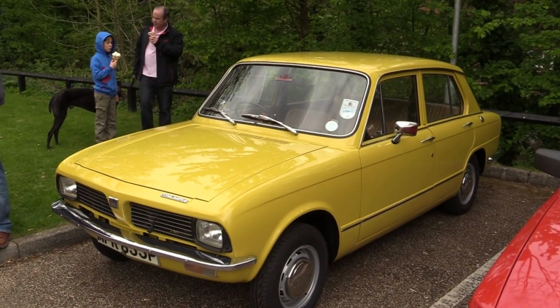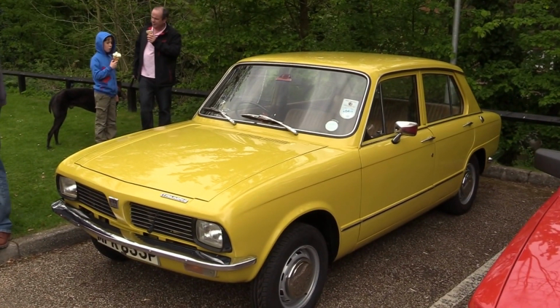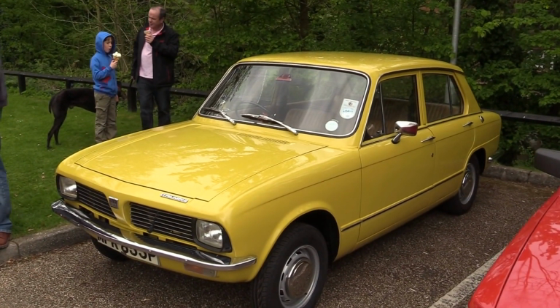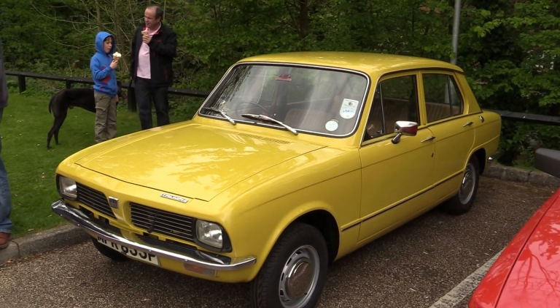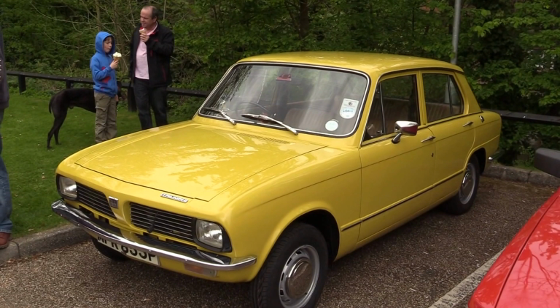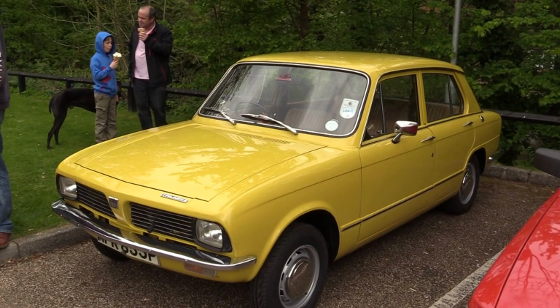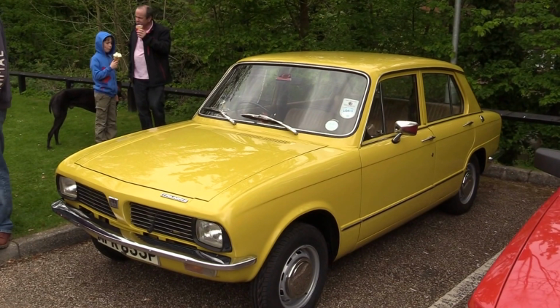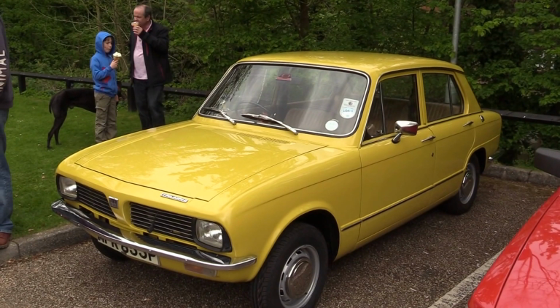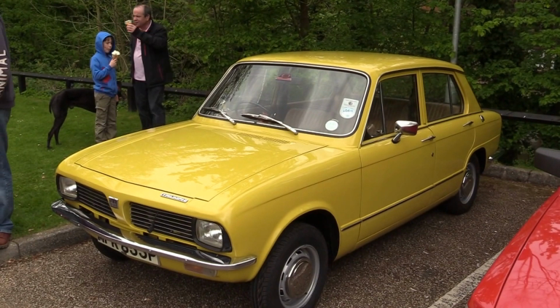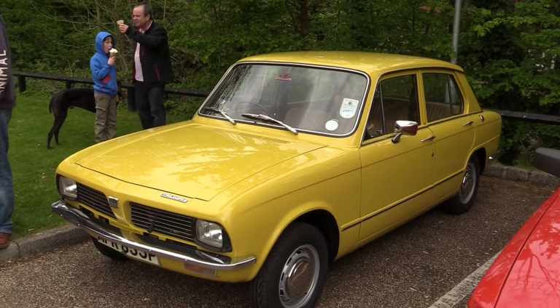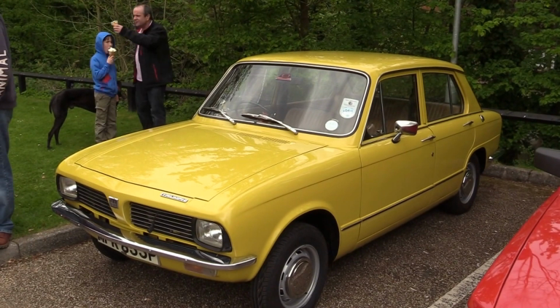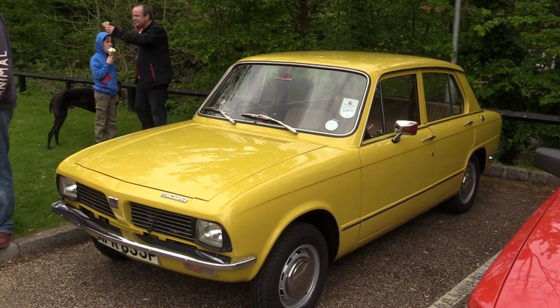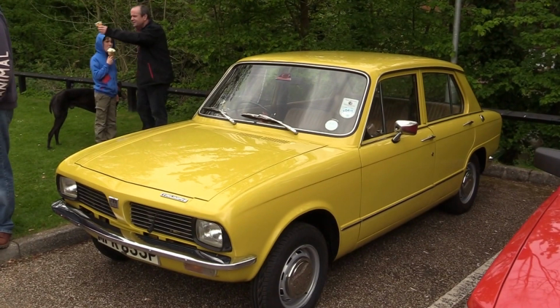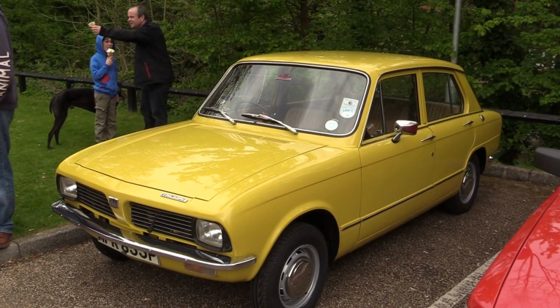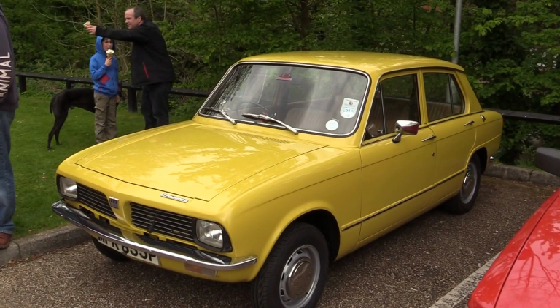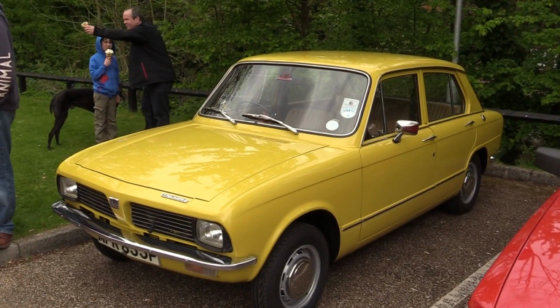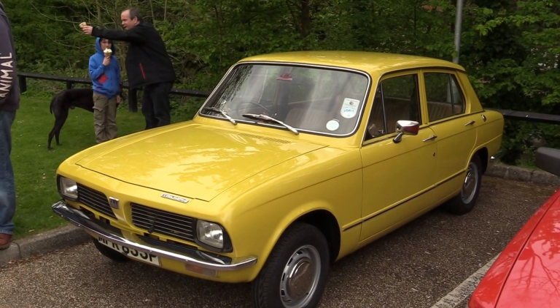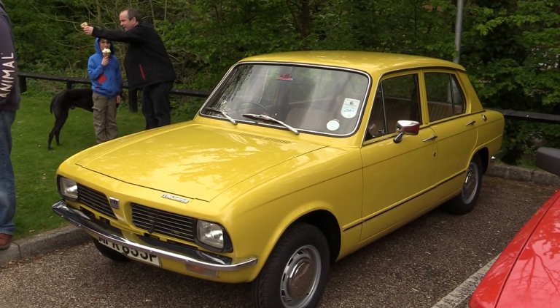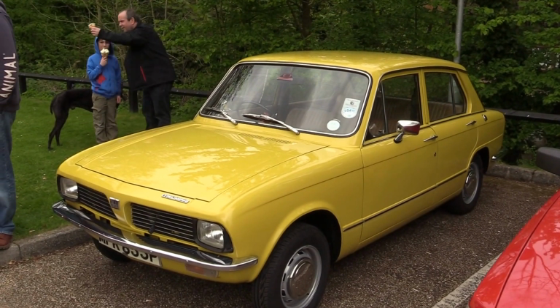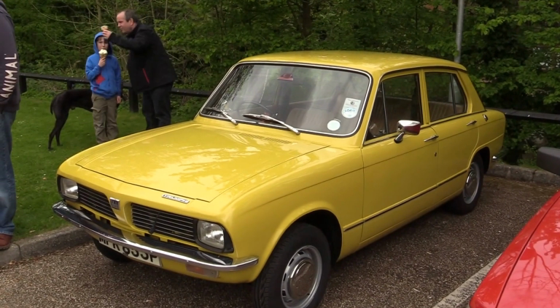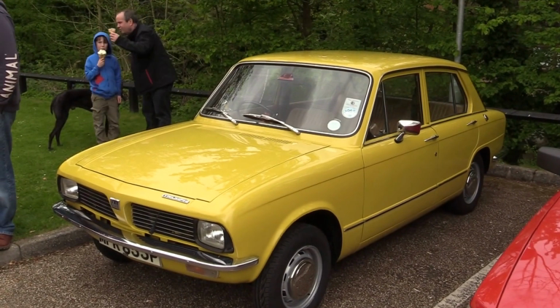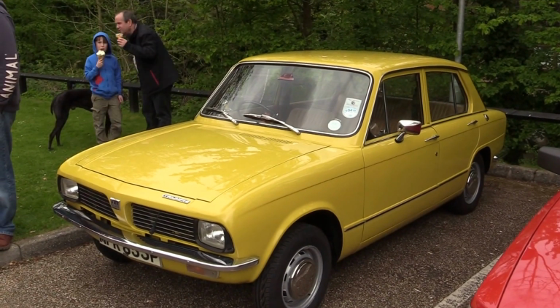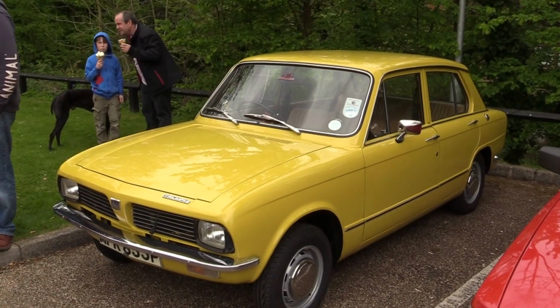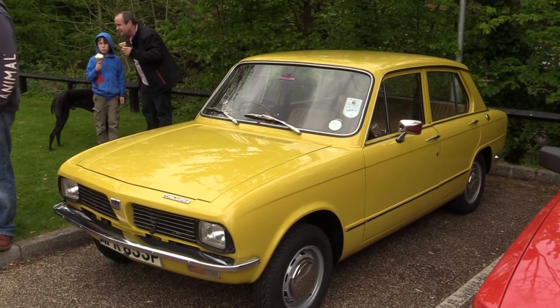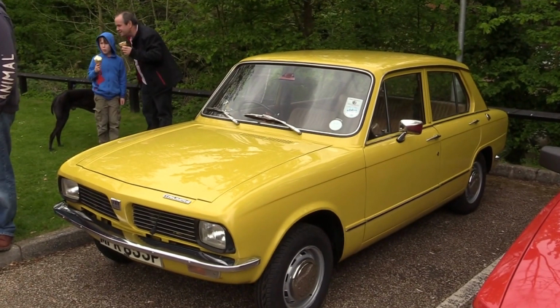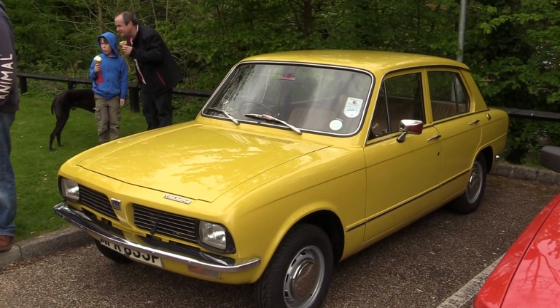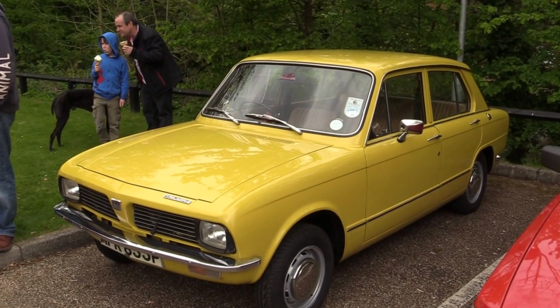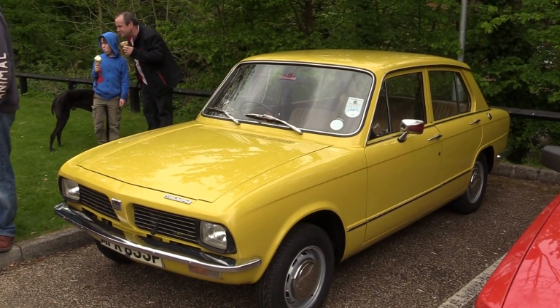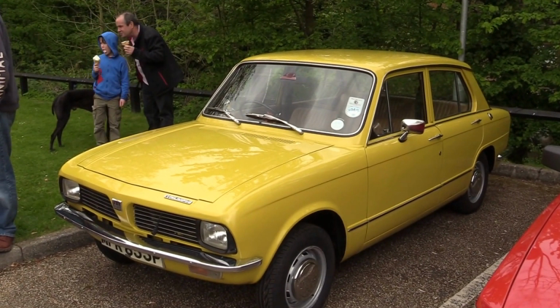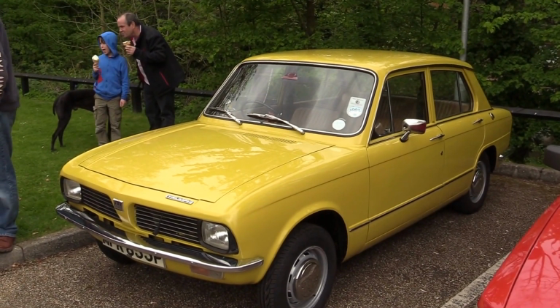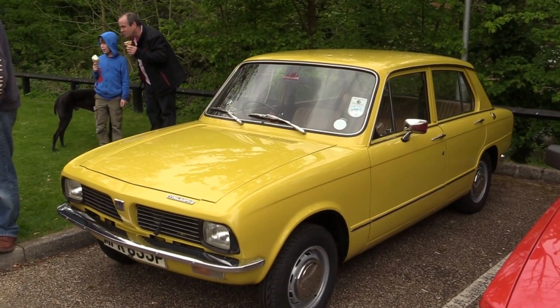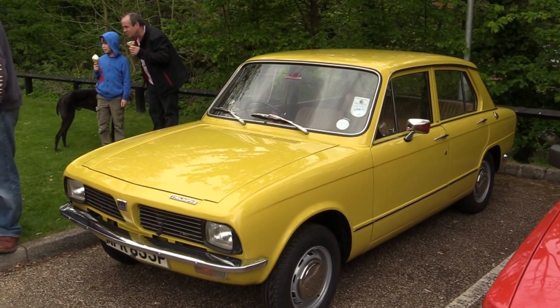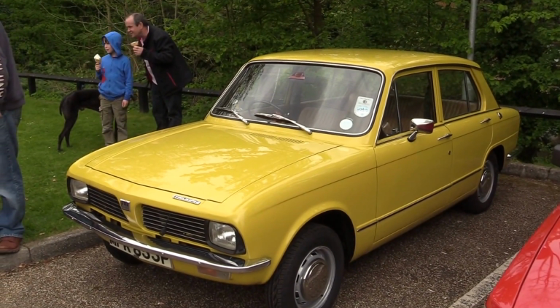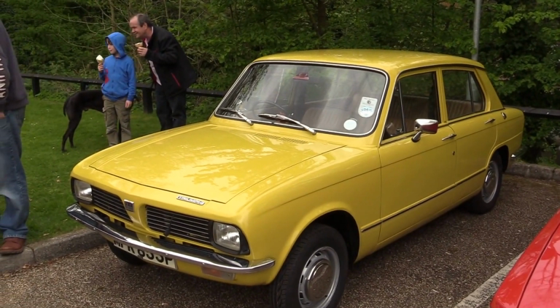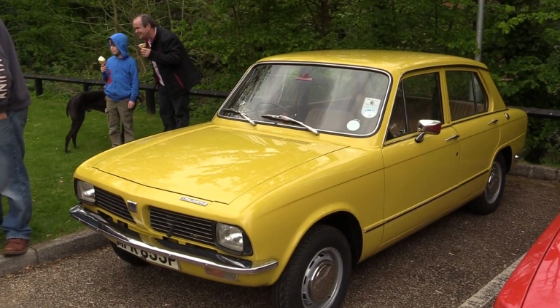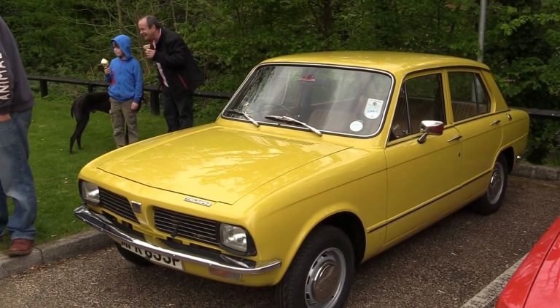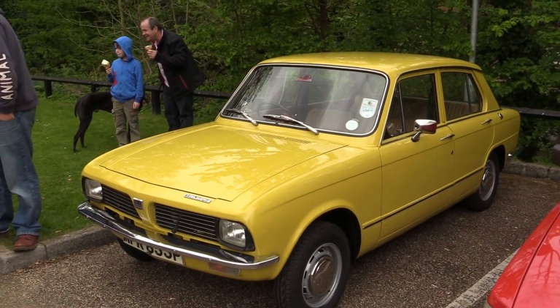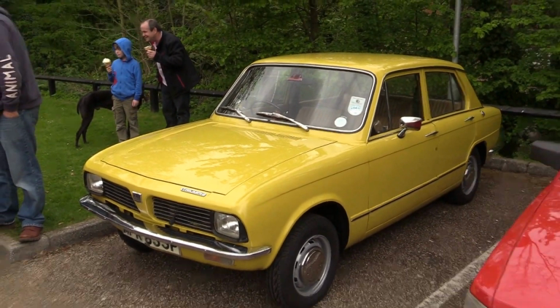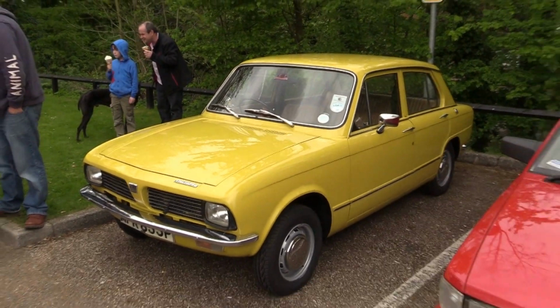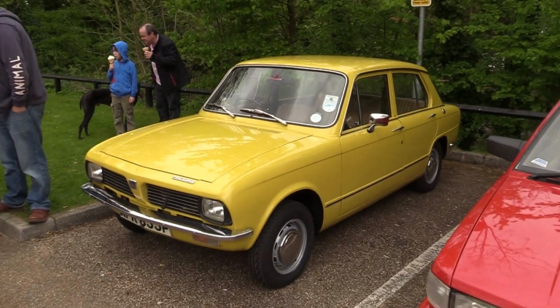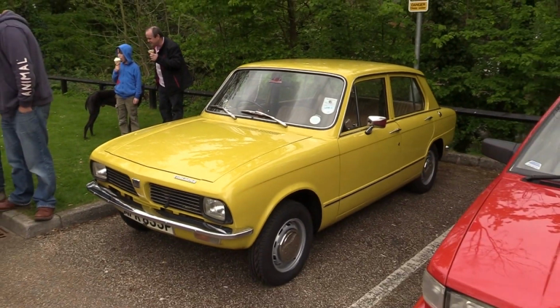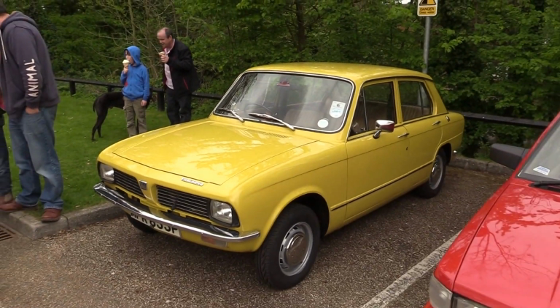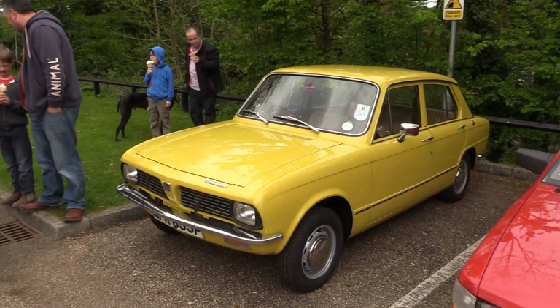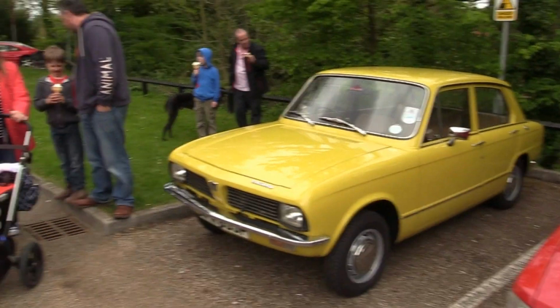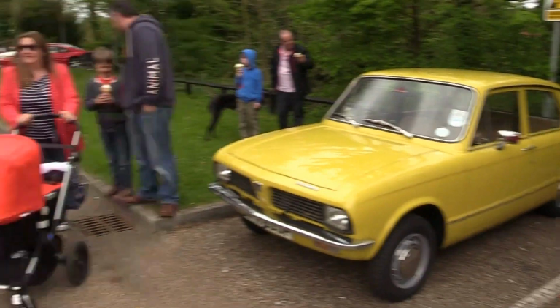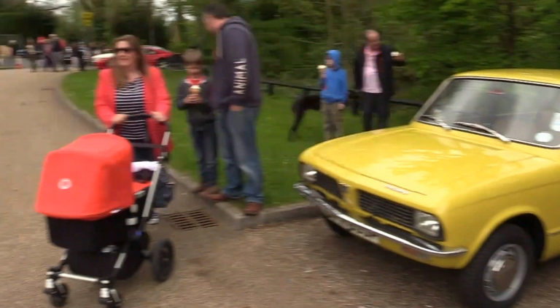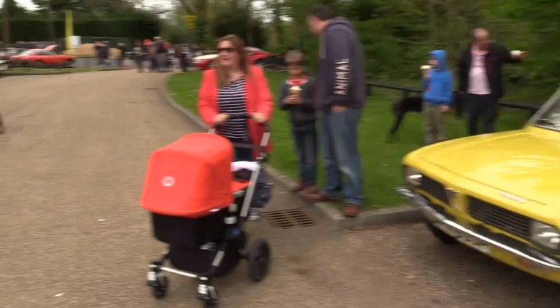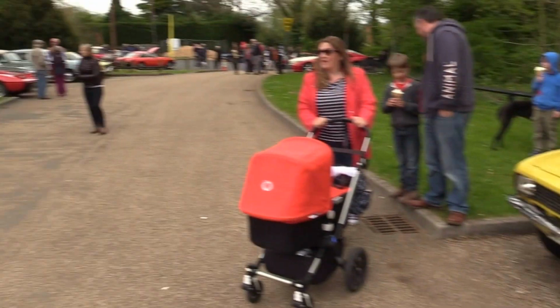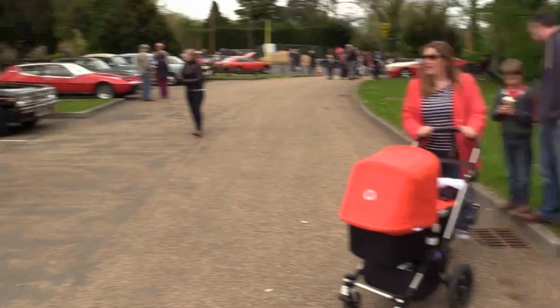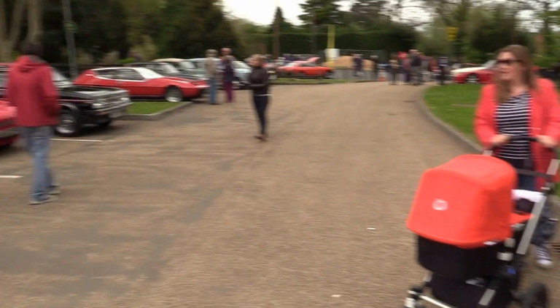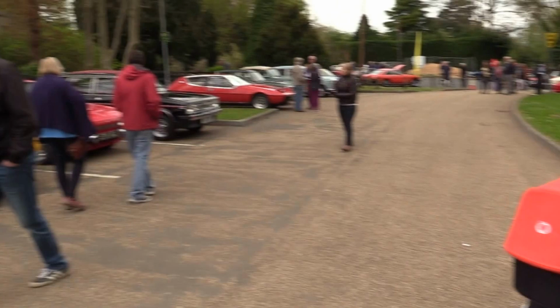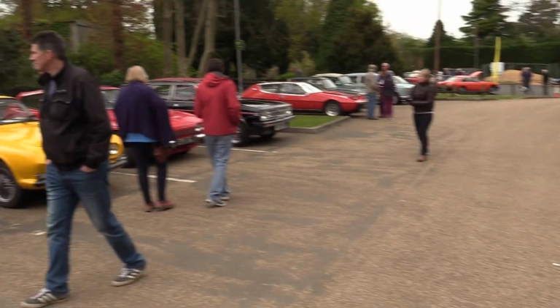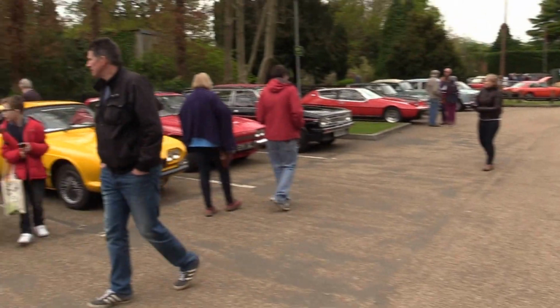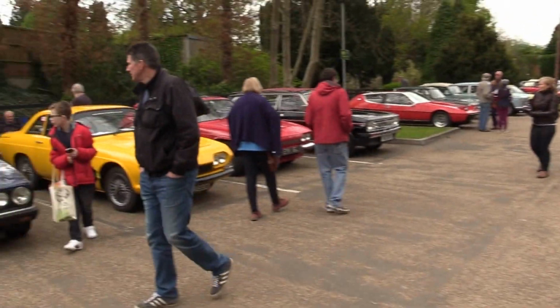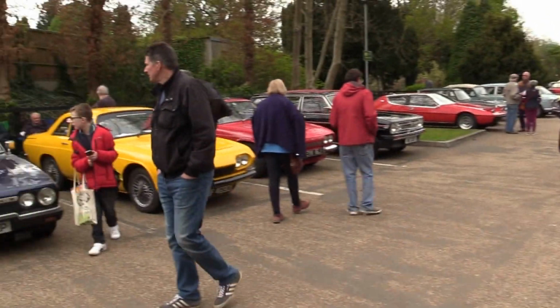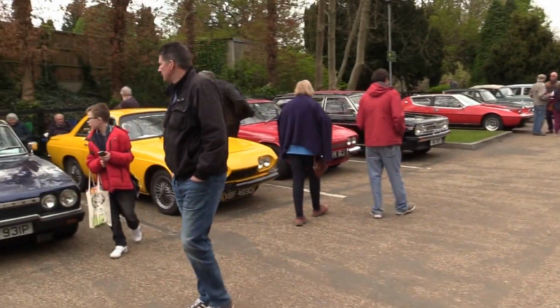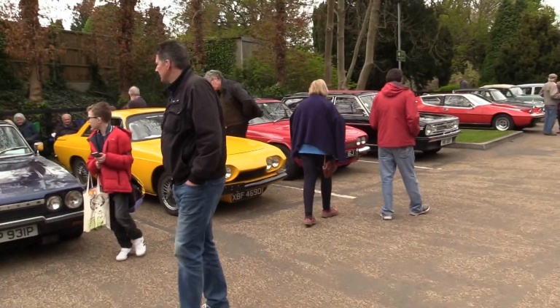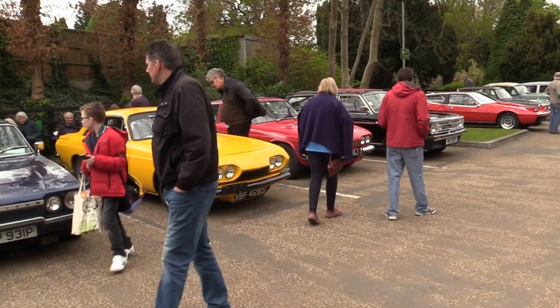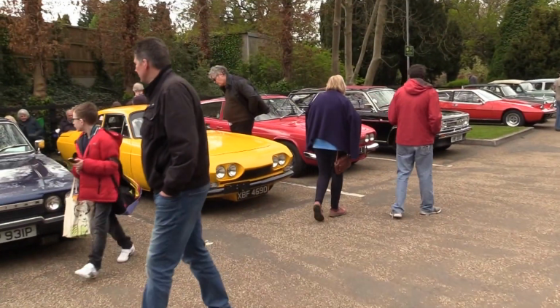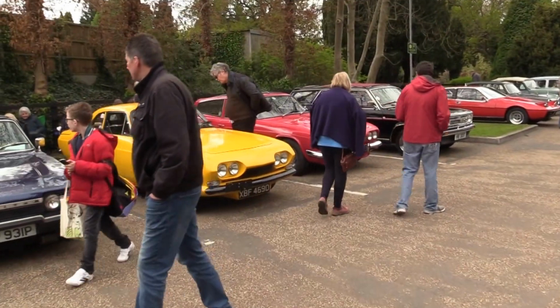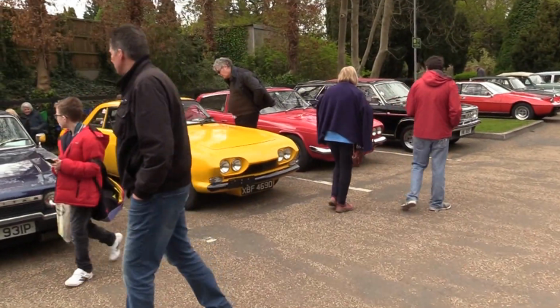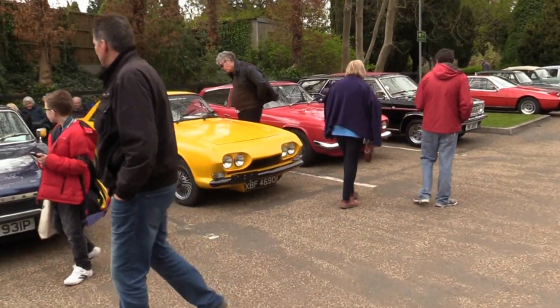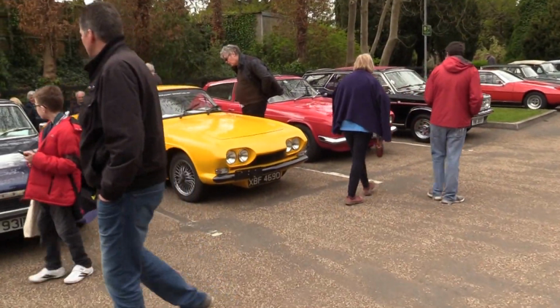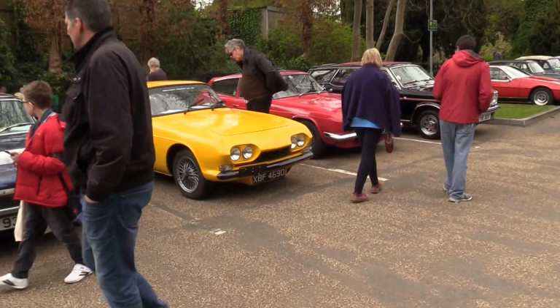It had done 5,500 miles when the last gentleman bought it. Back to other cars here.